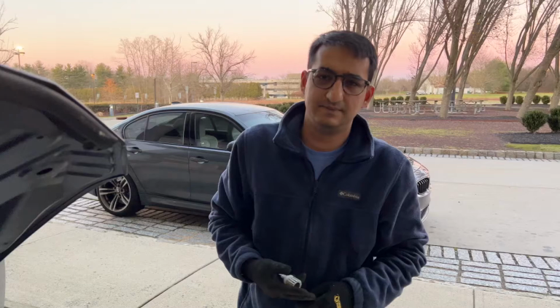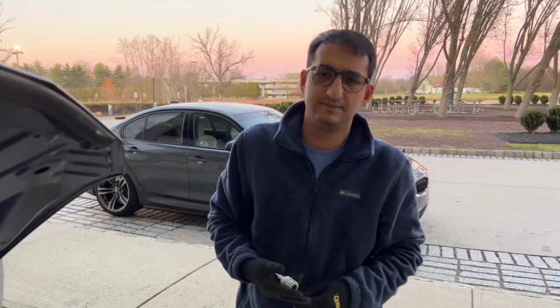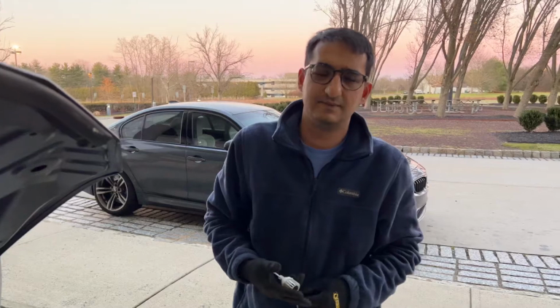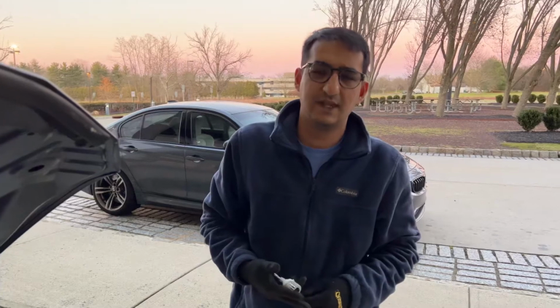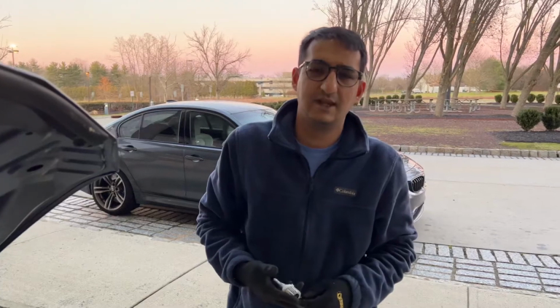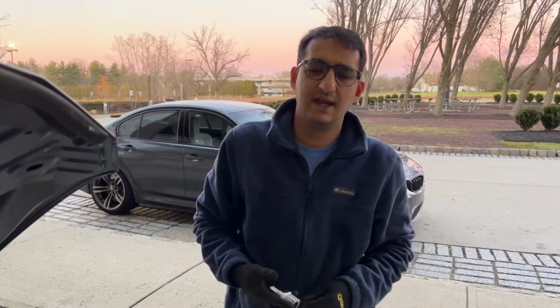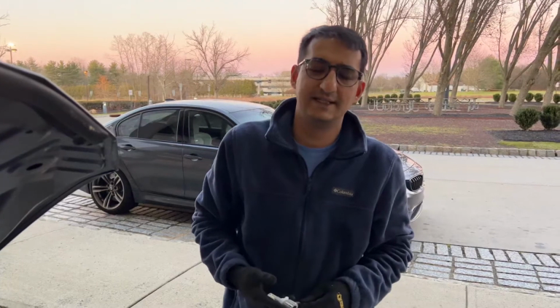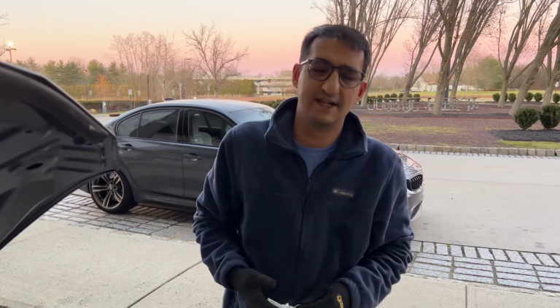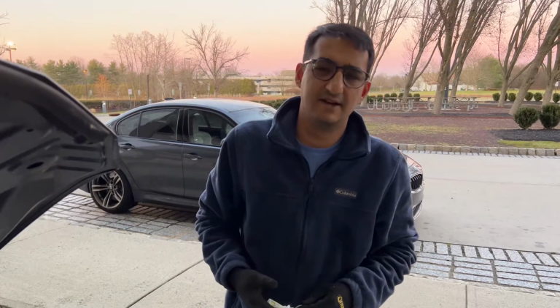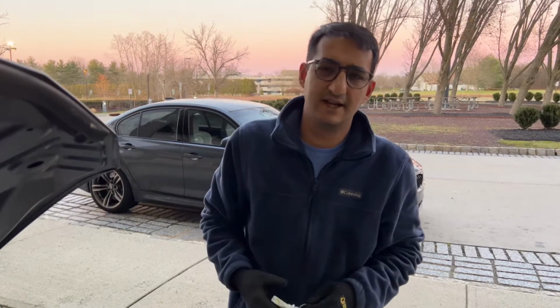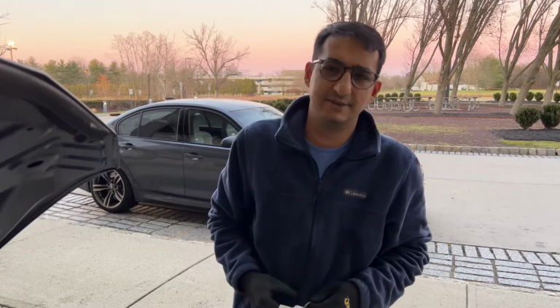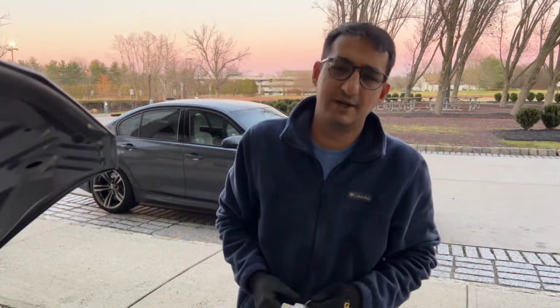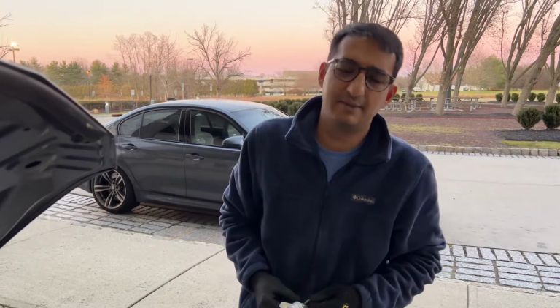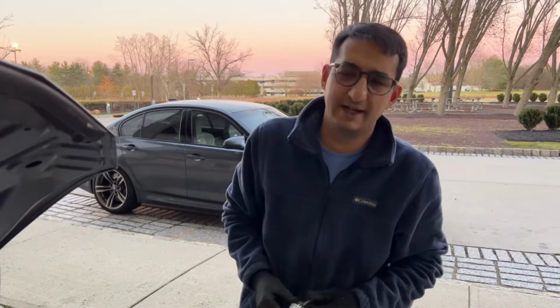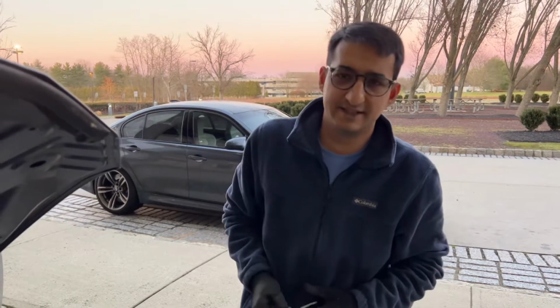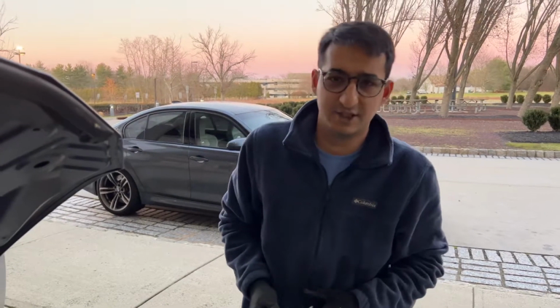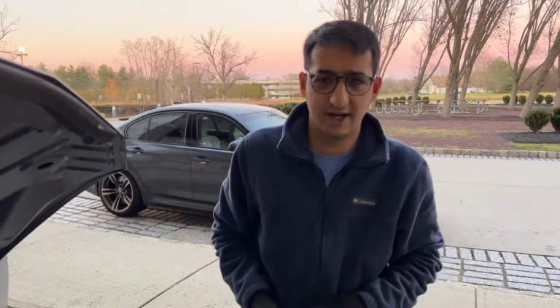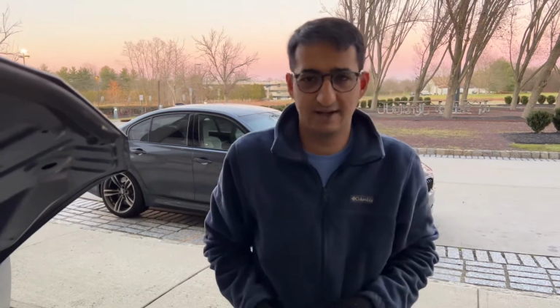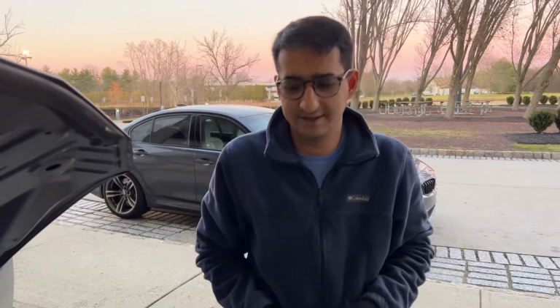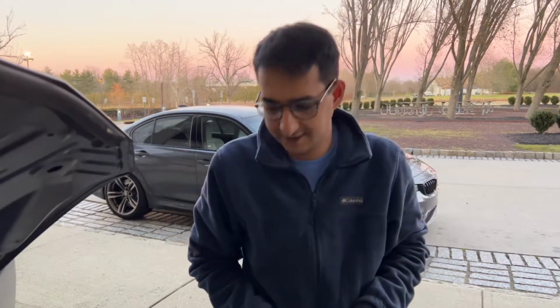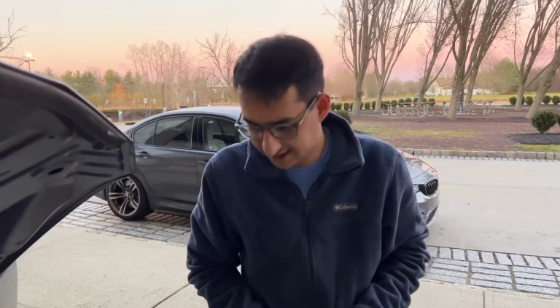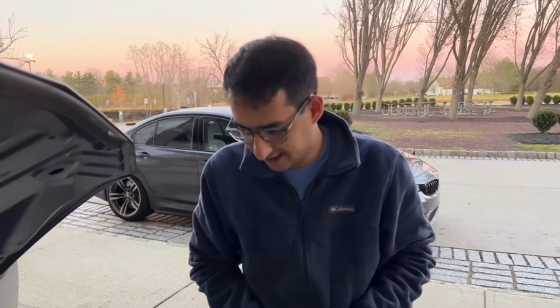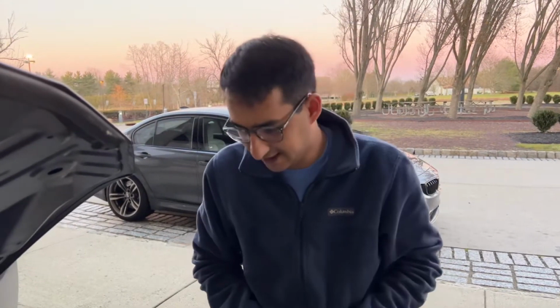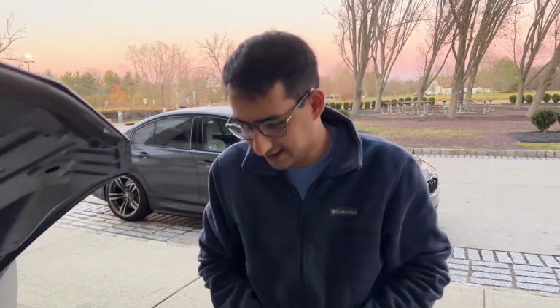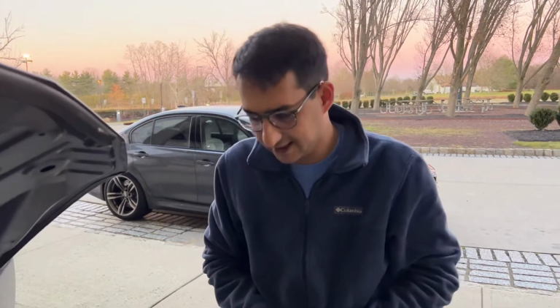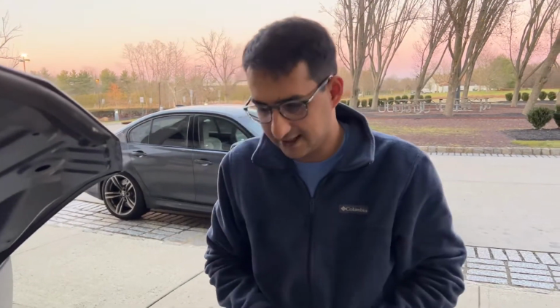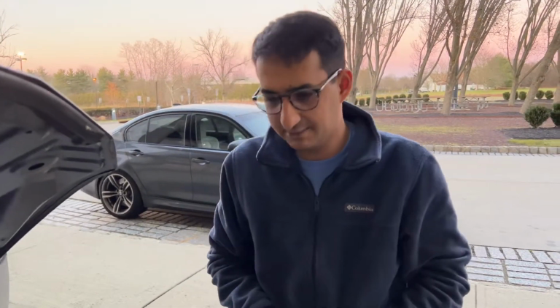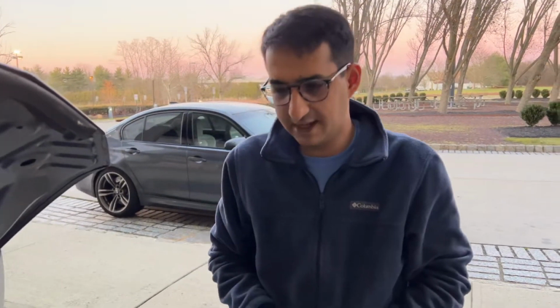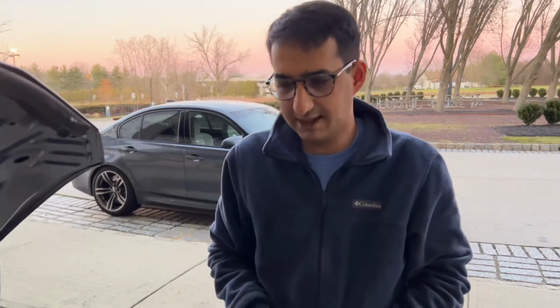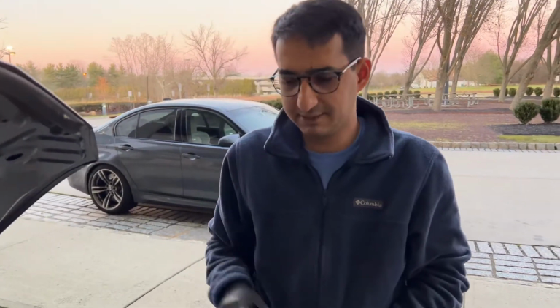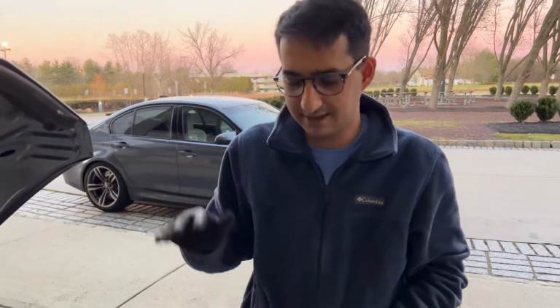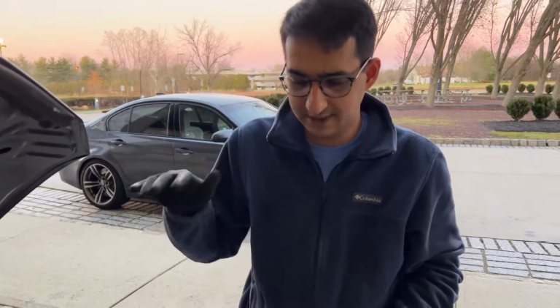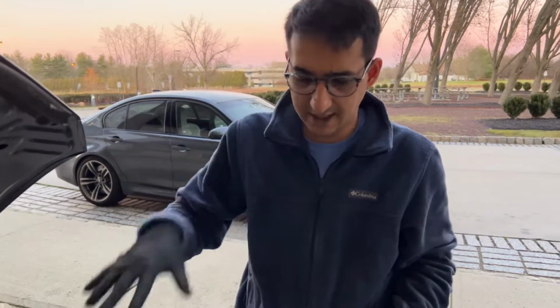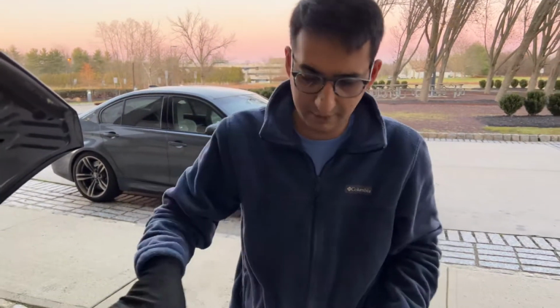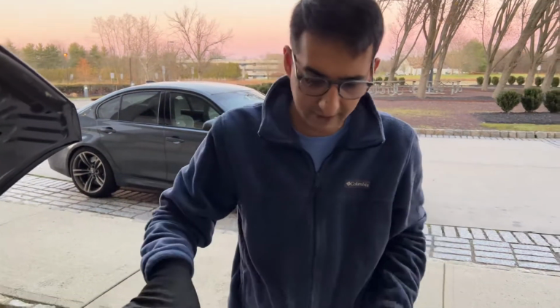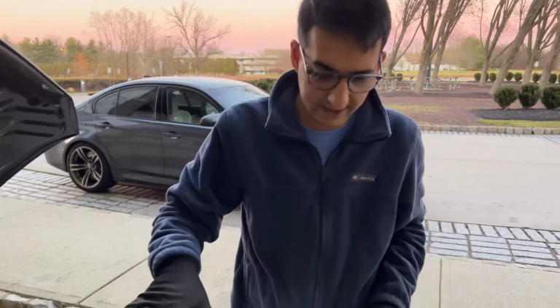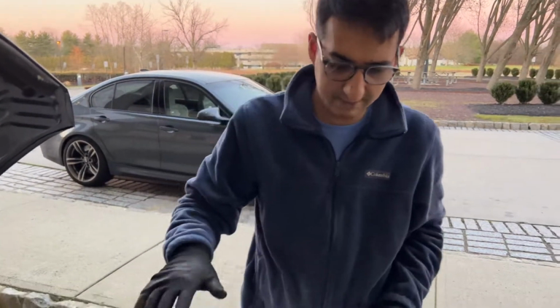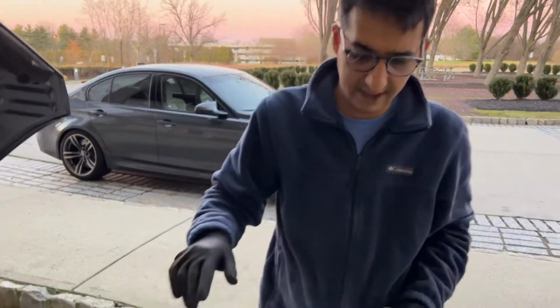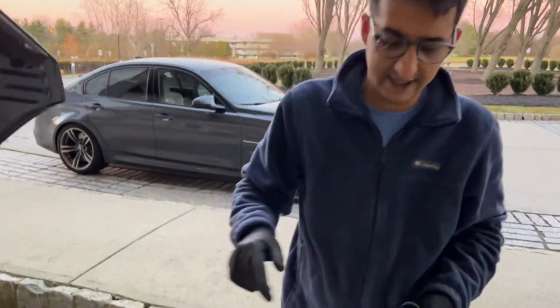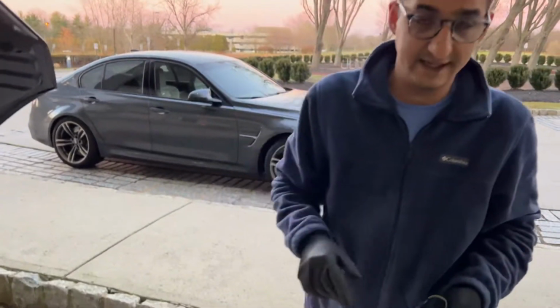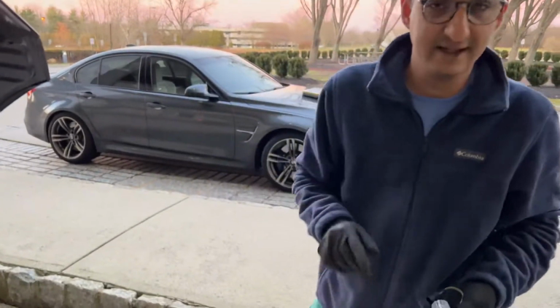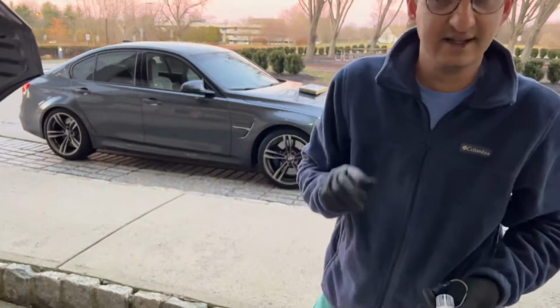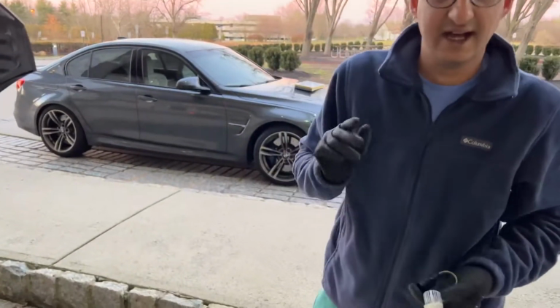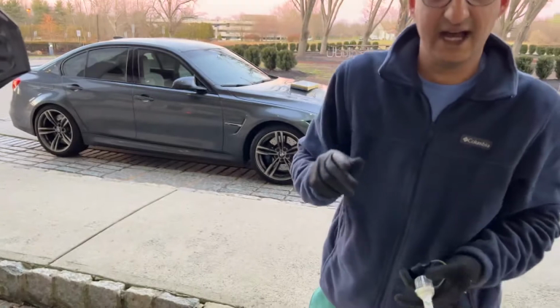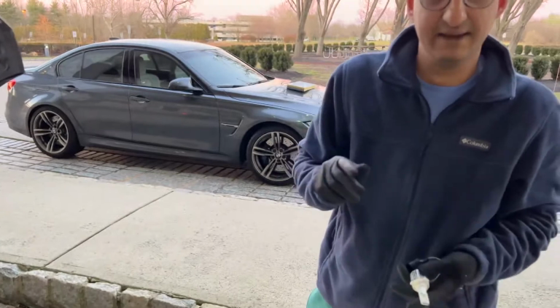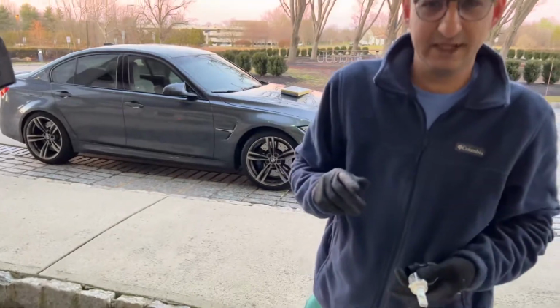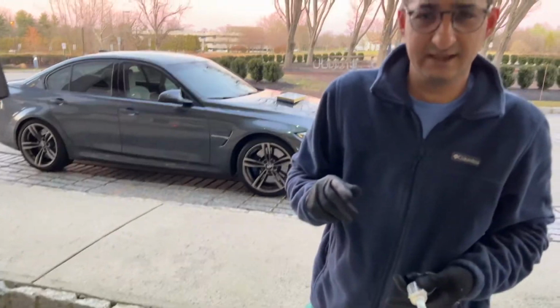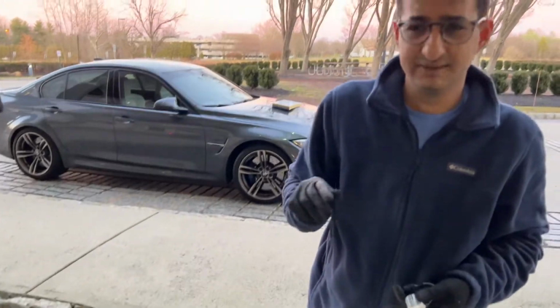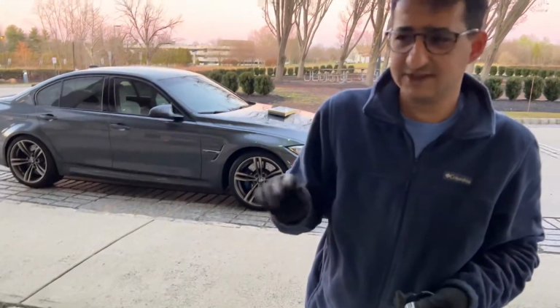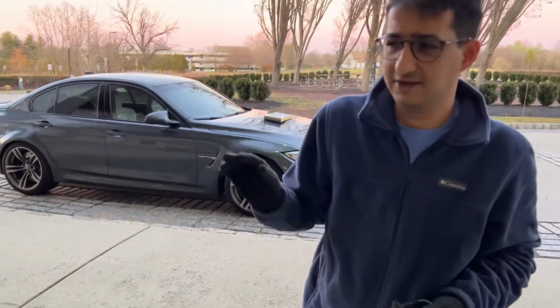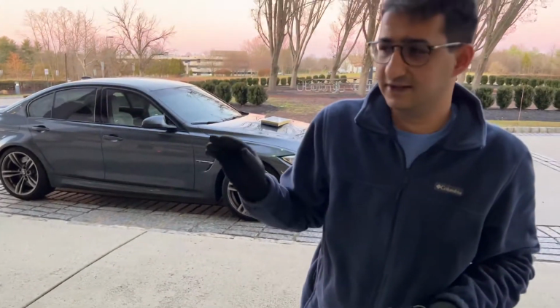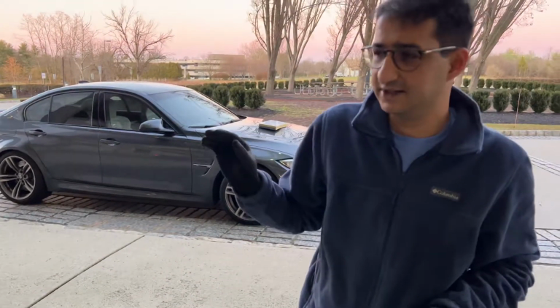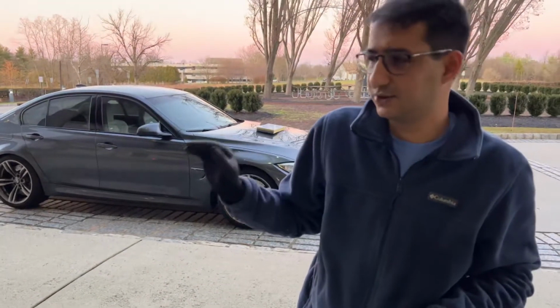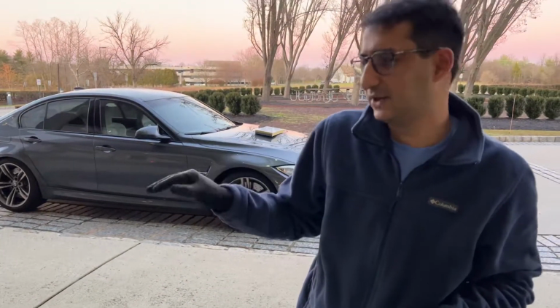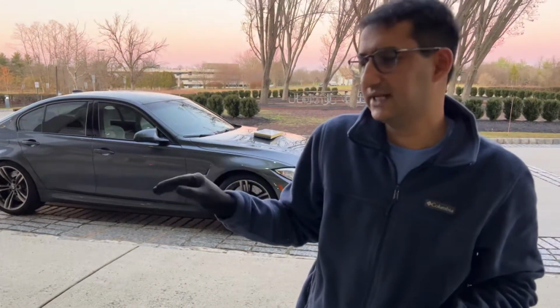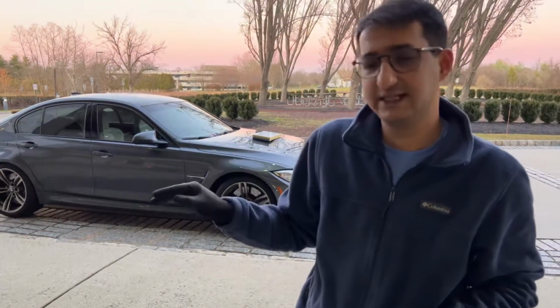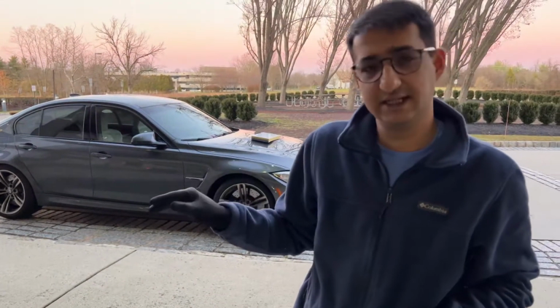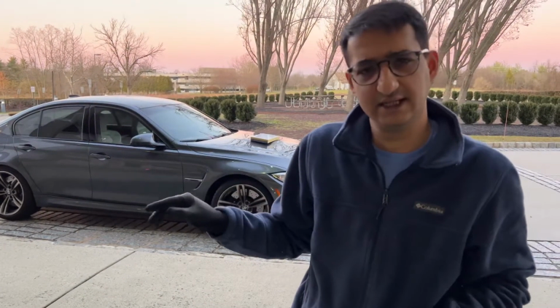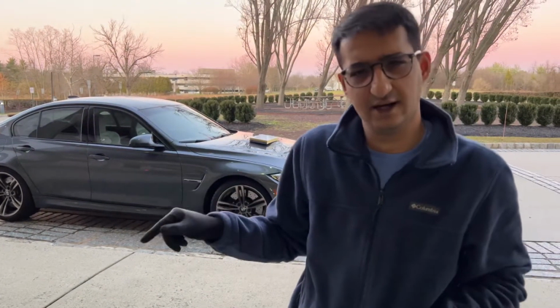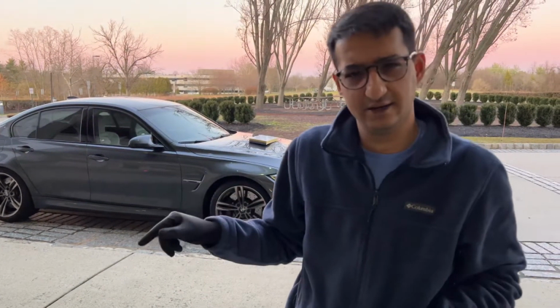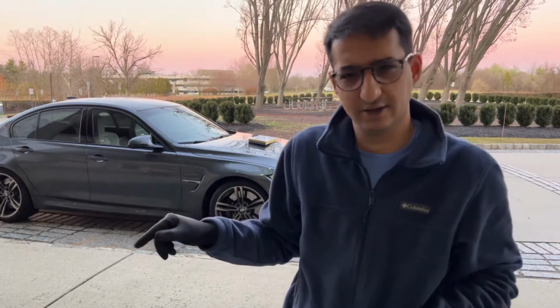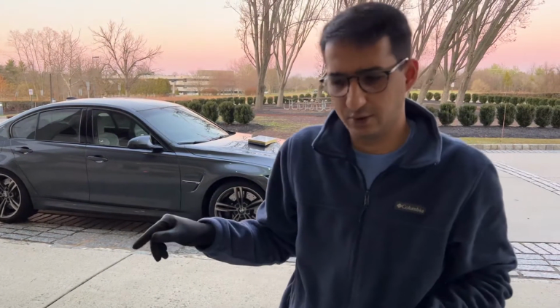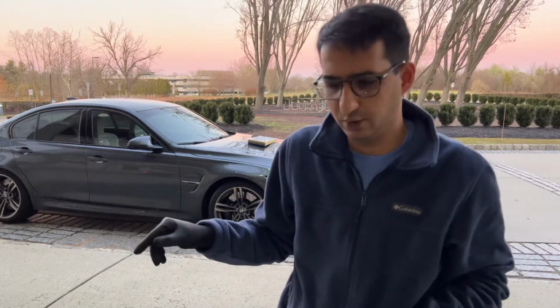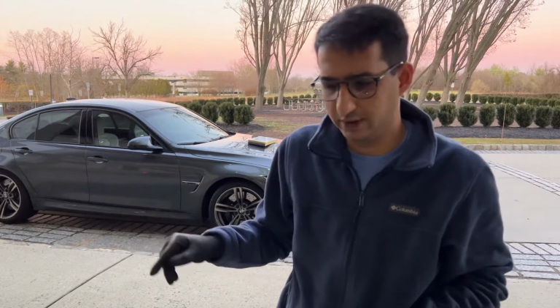How's it going guys? Welcome back to the channel. Today I'm going to be upgrading my high beams on a 2018 Honda Accord.